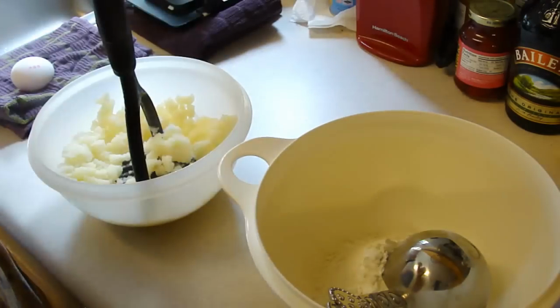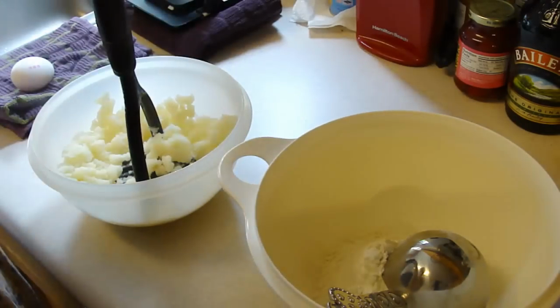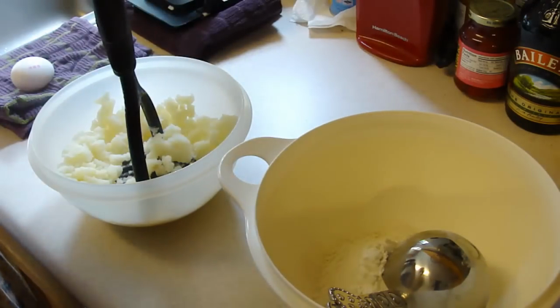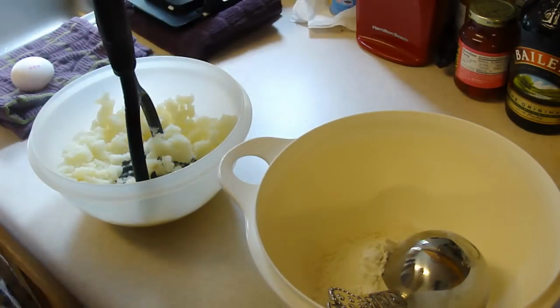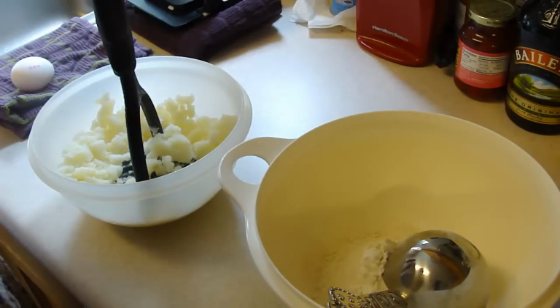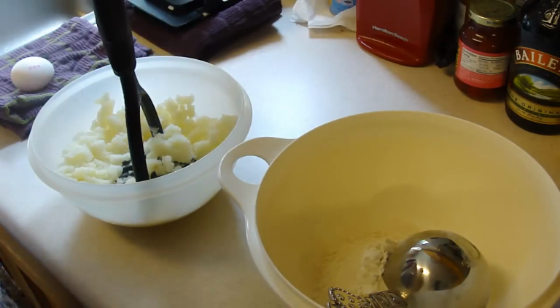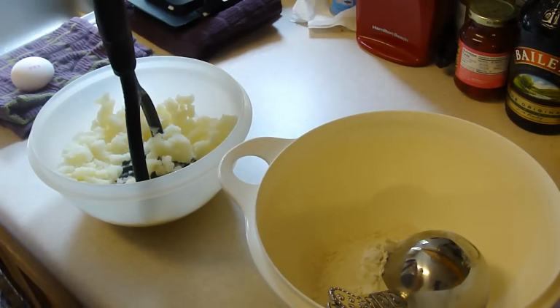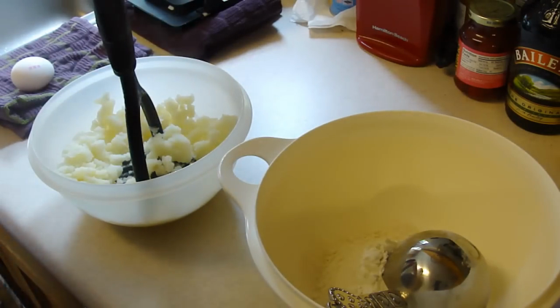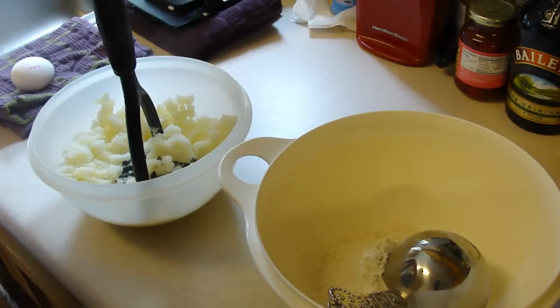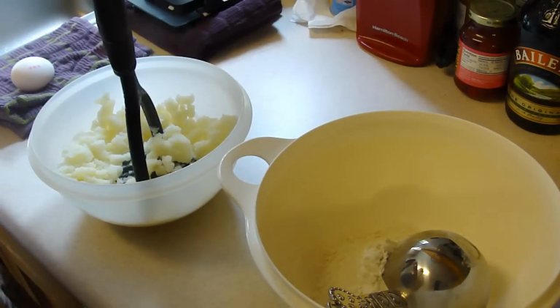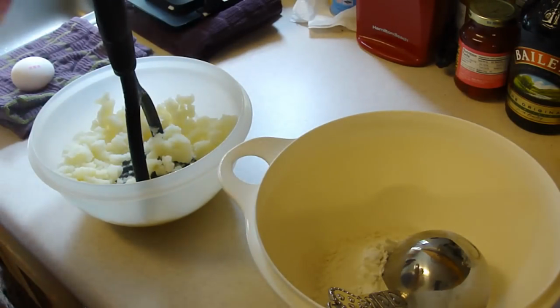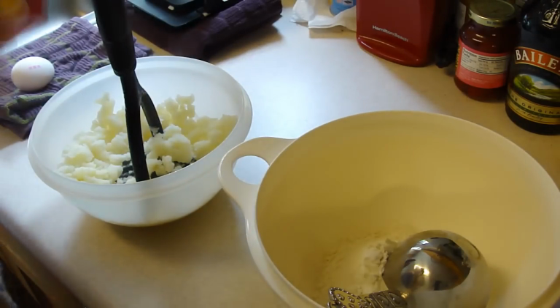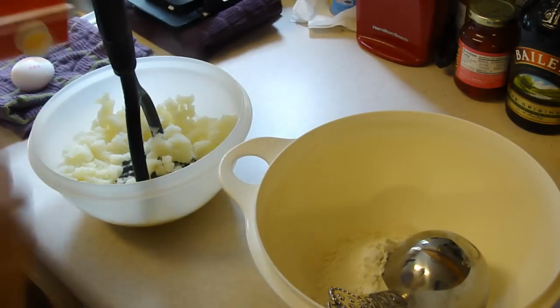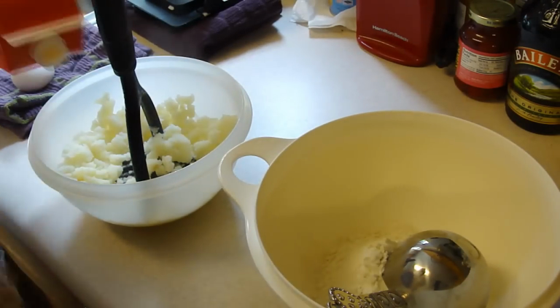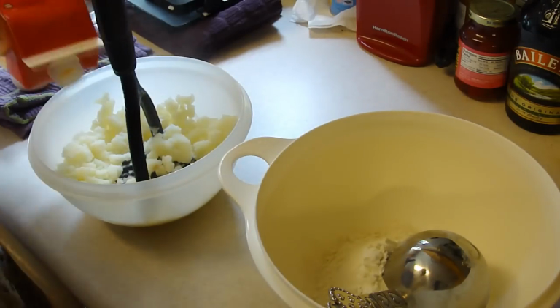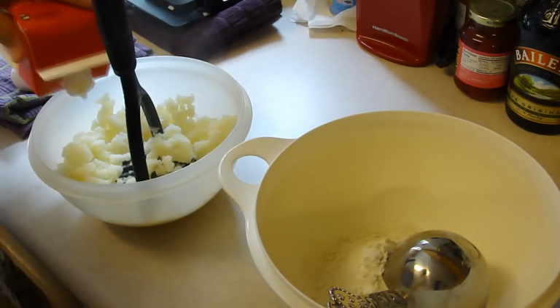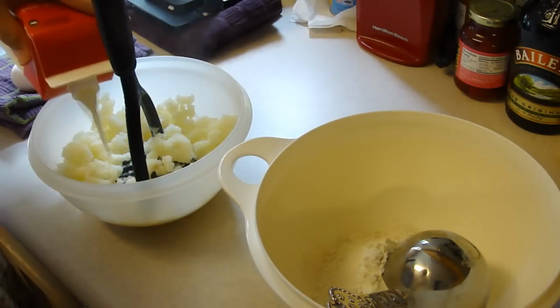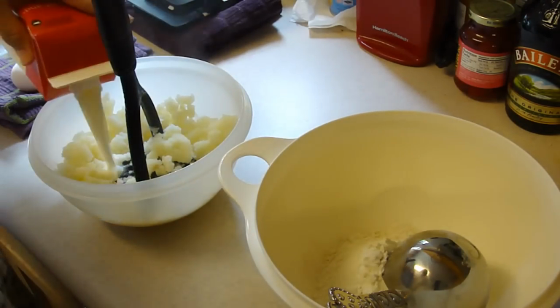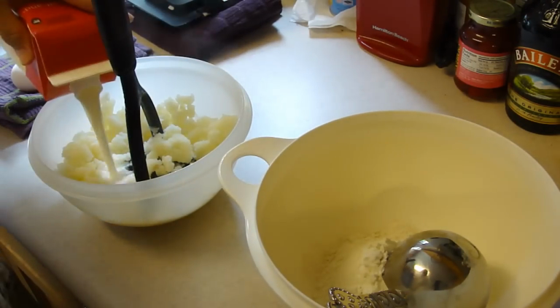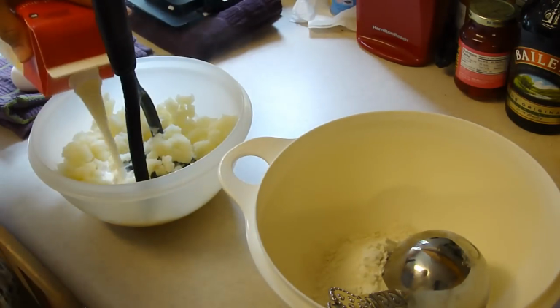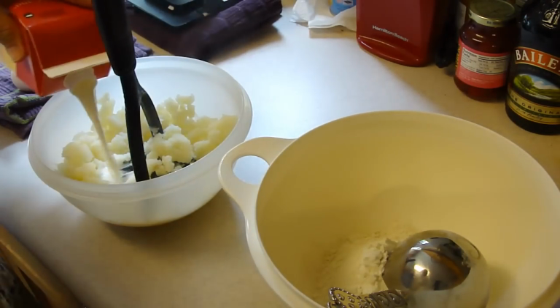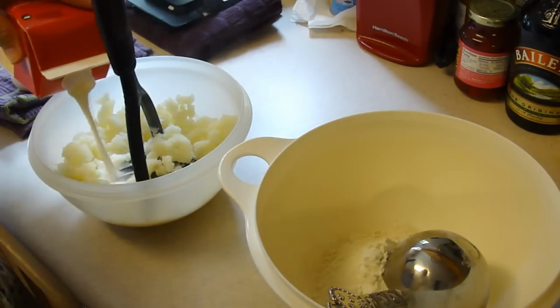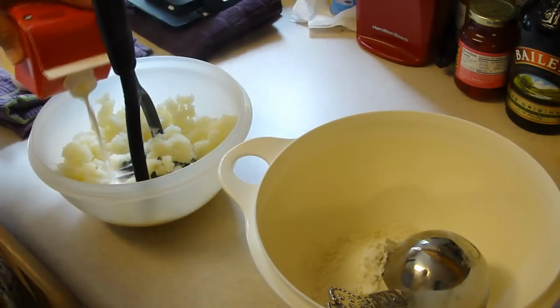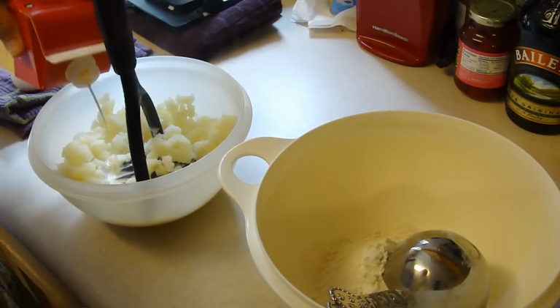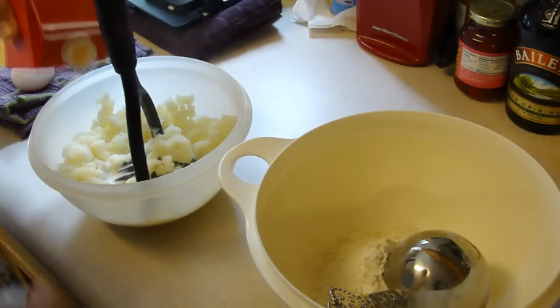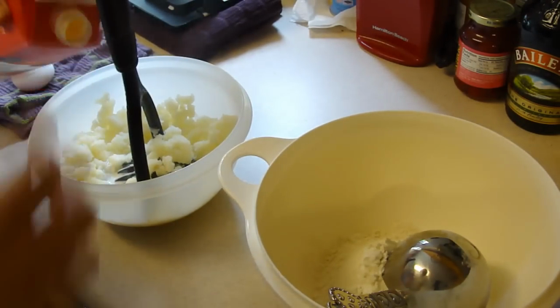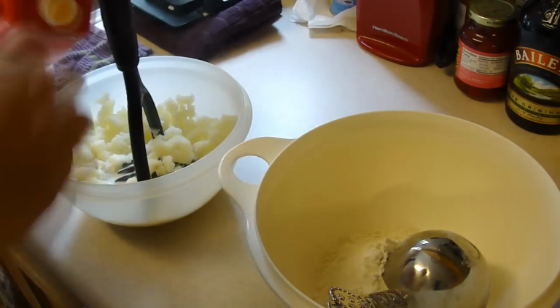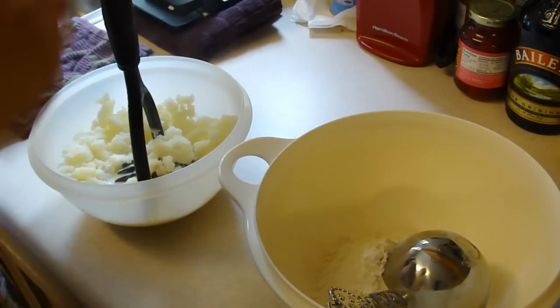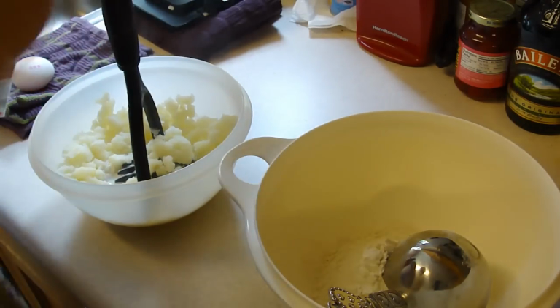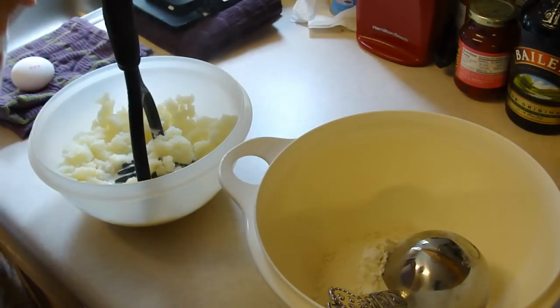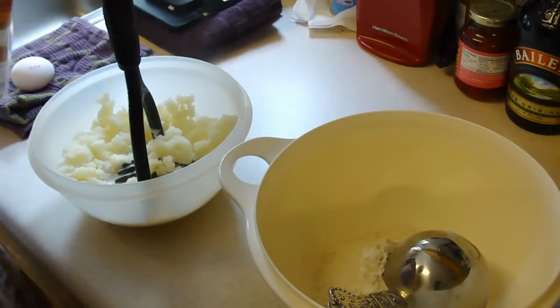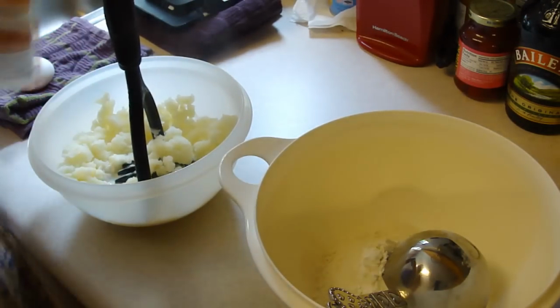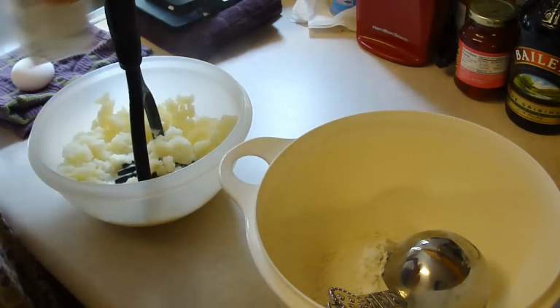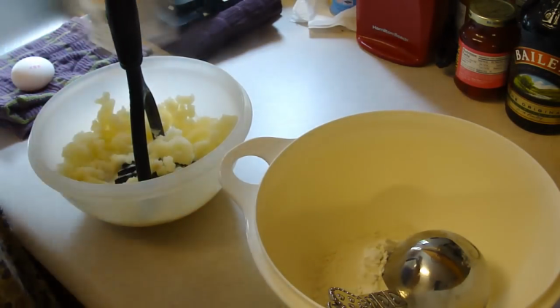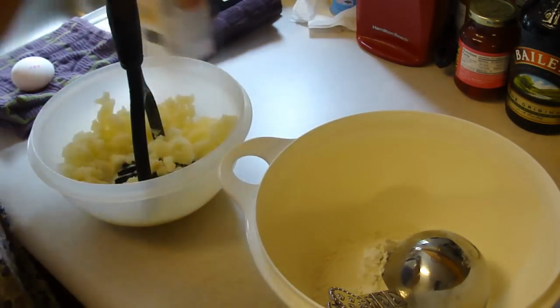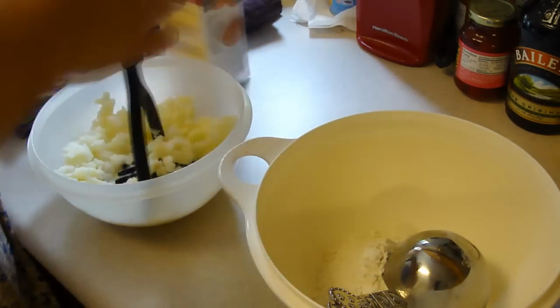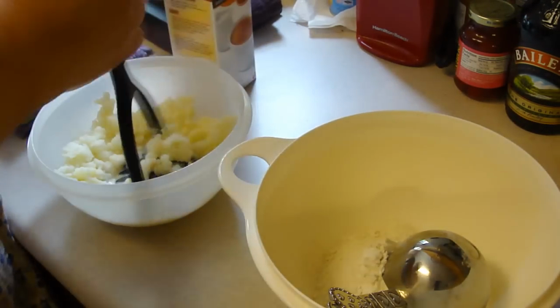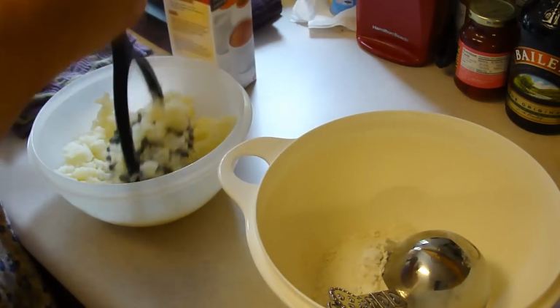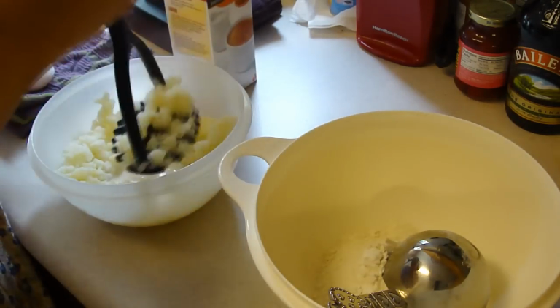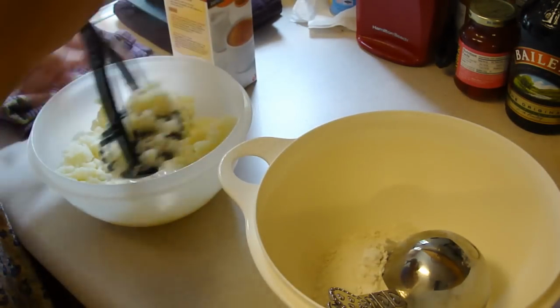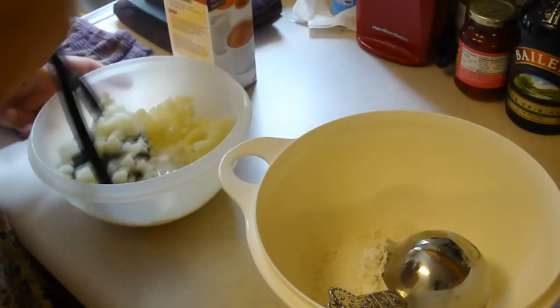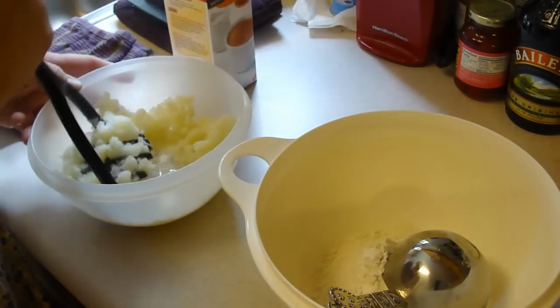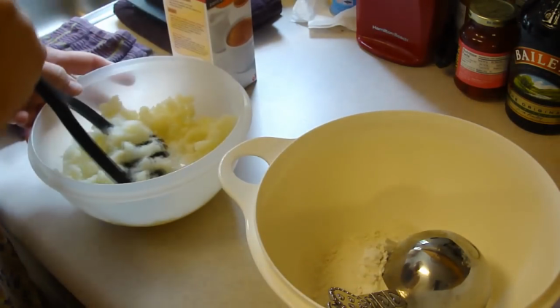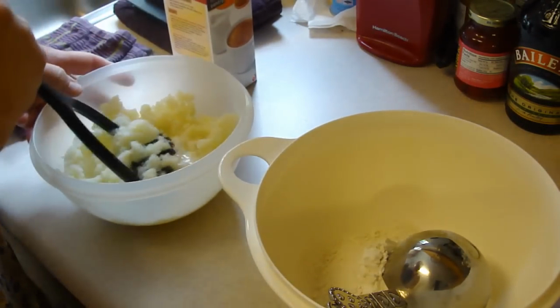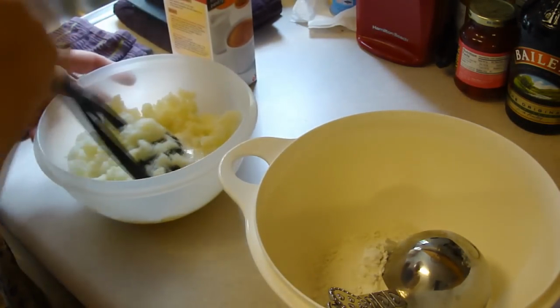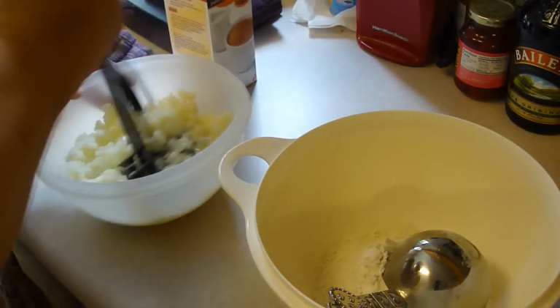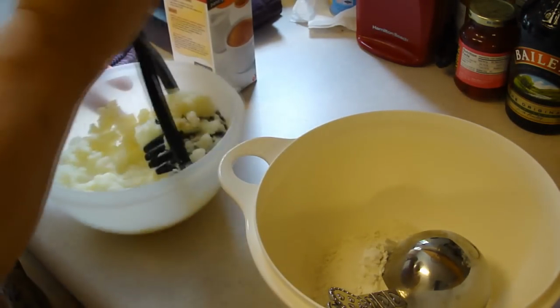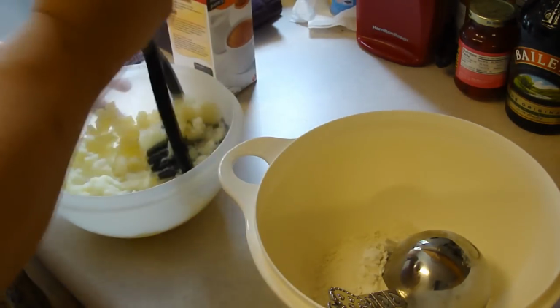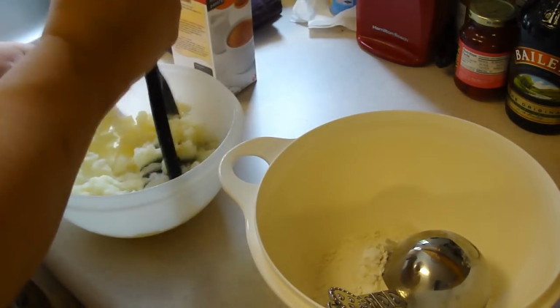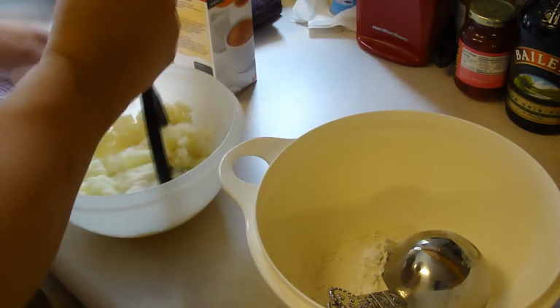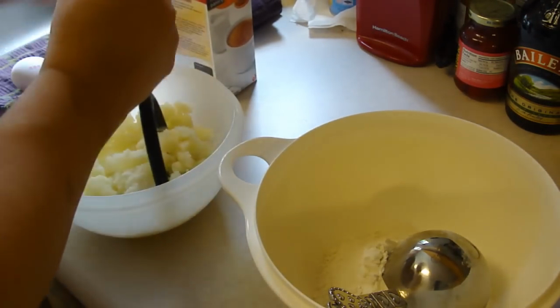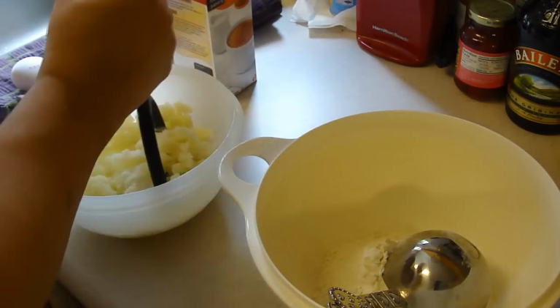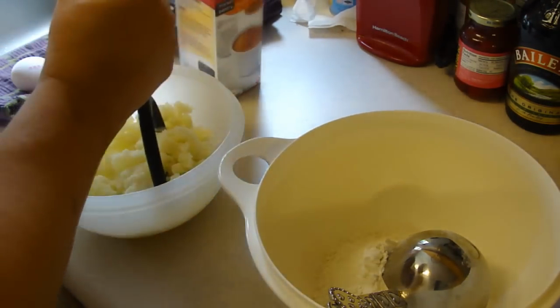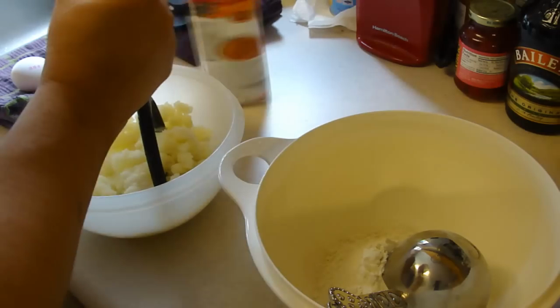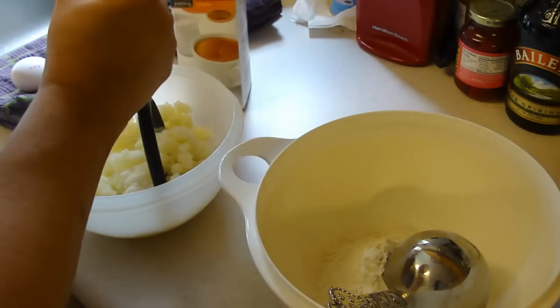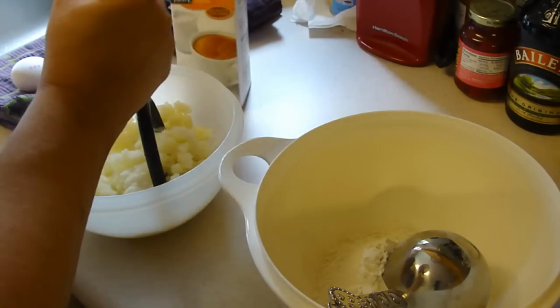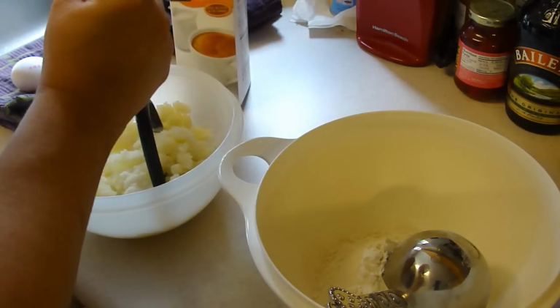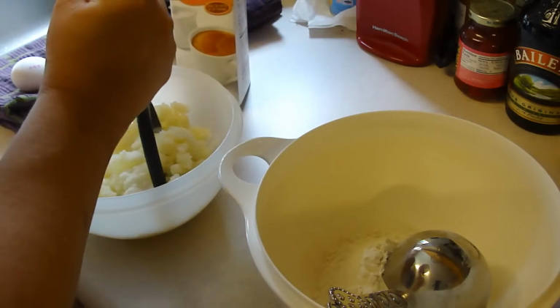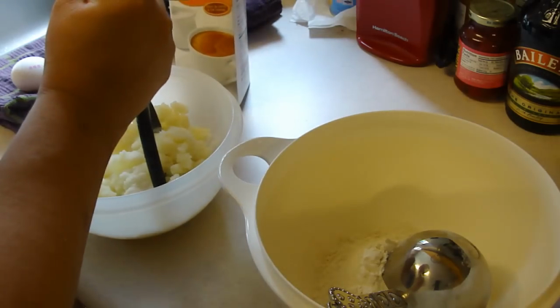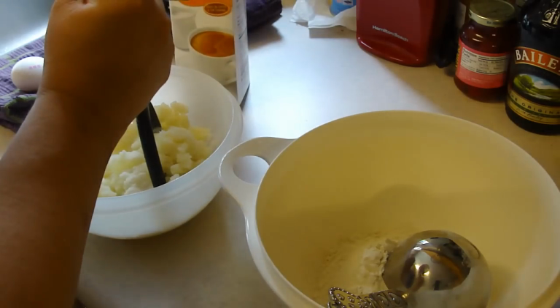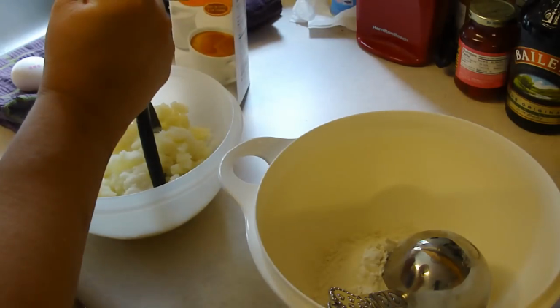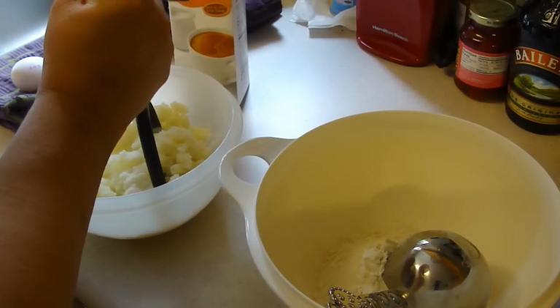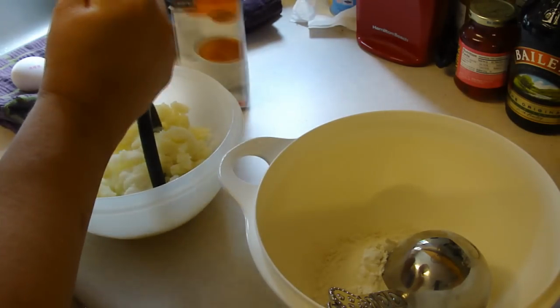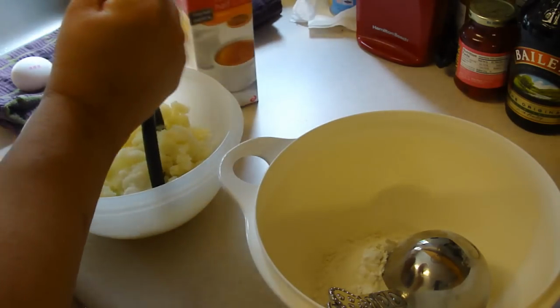So I have a little bit of half and half that I want to use up before it goes bad.